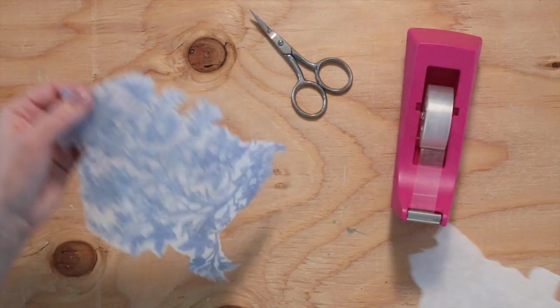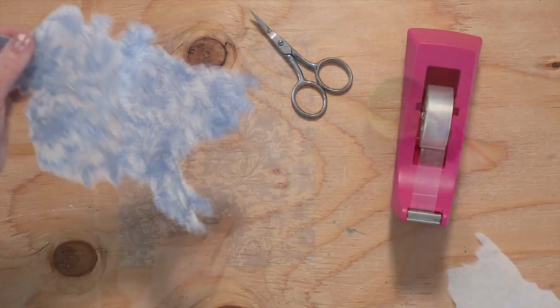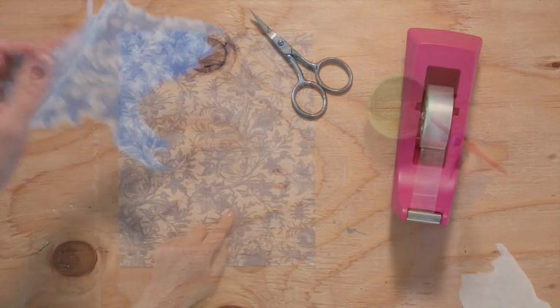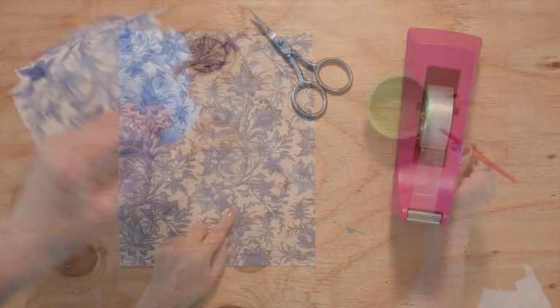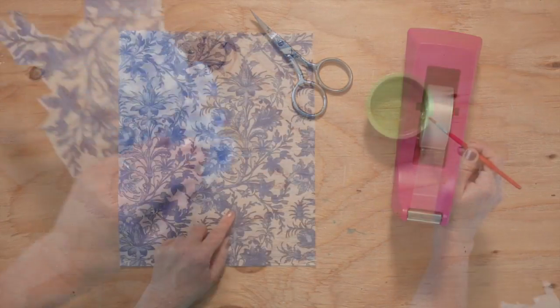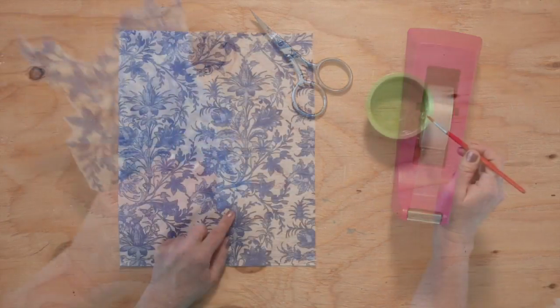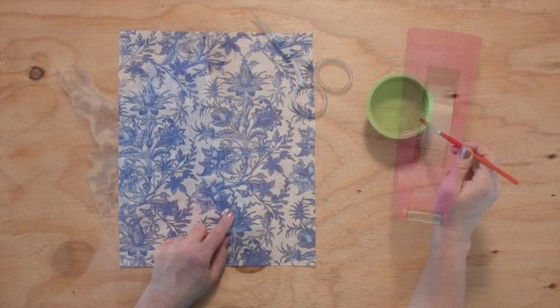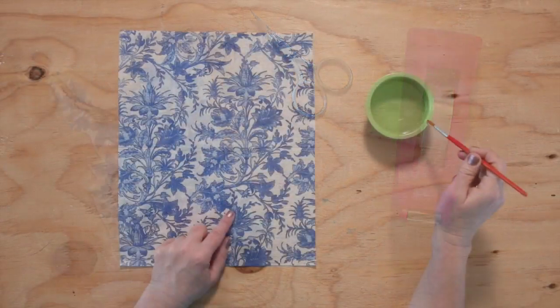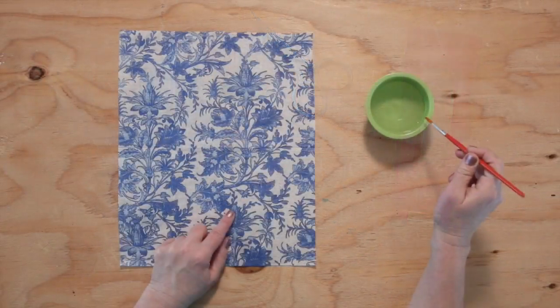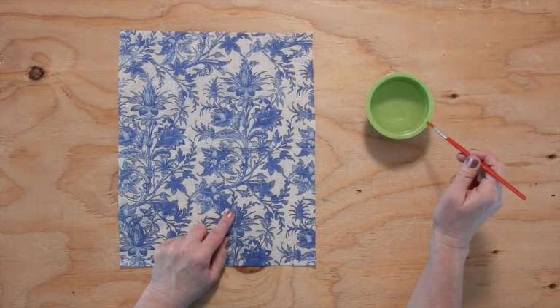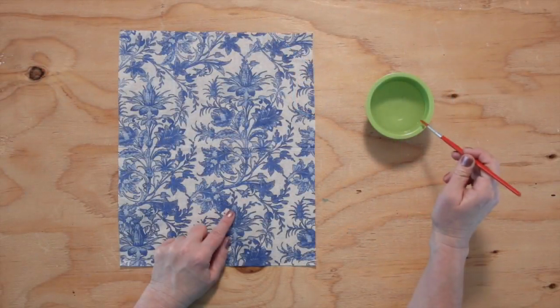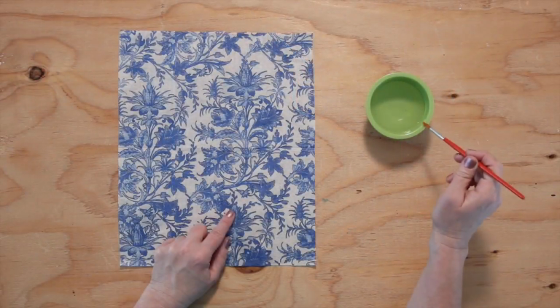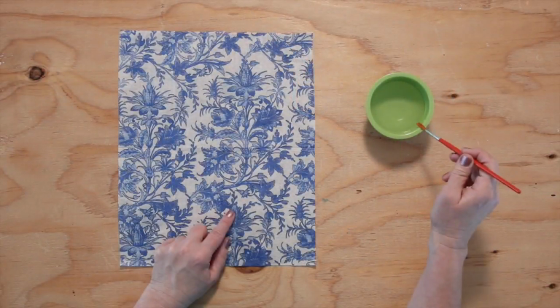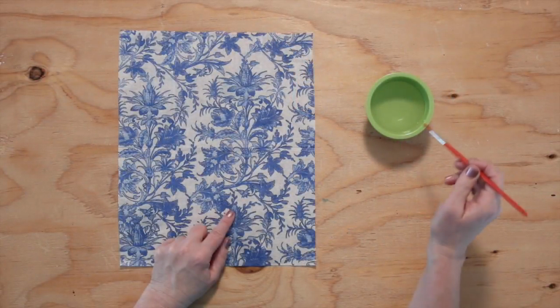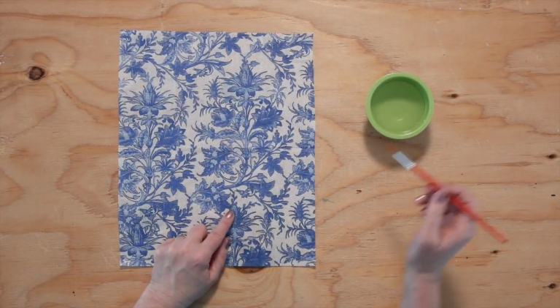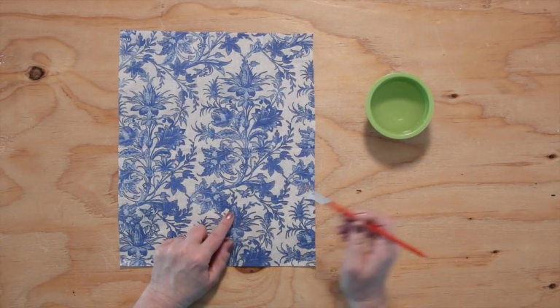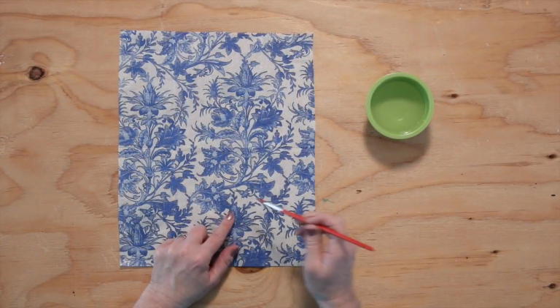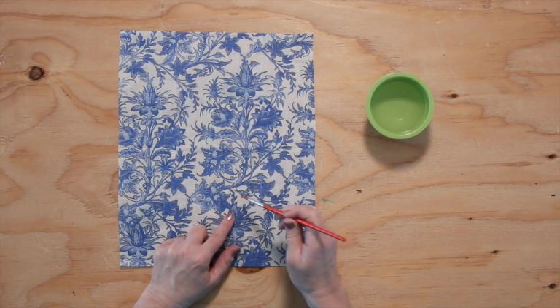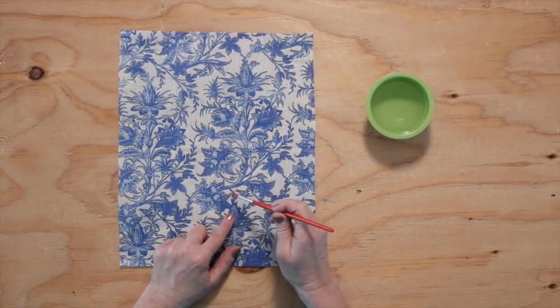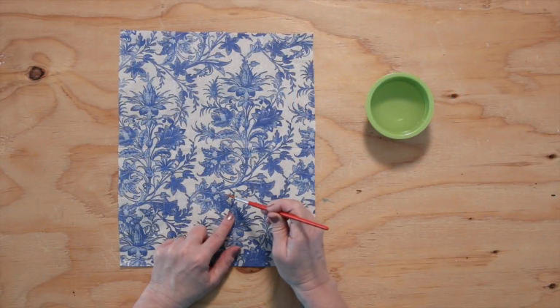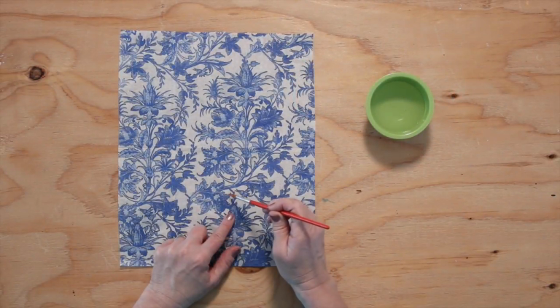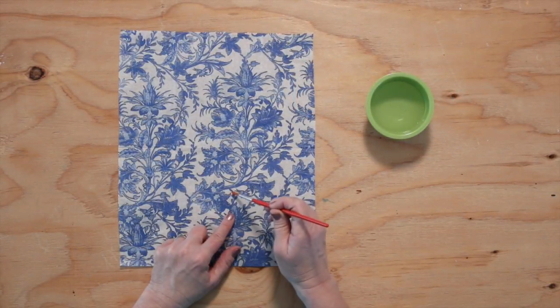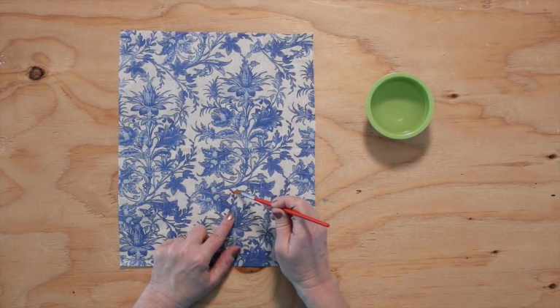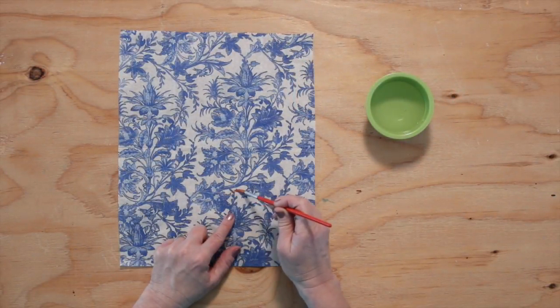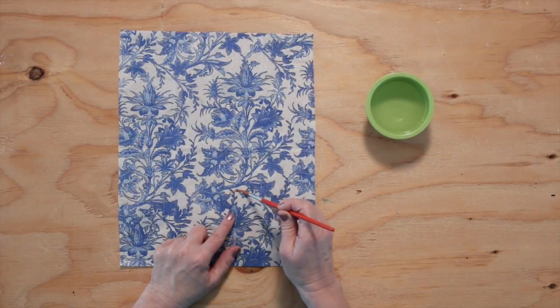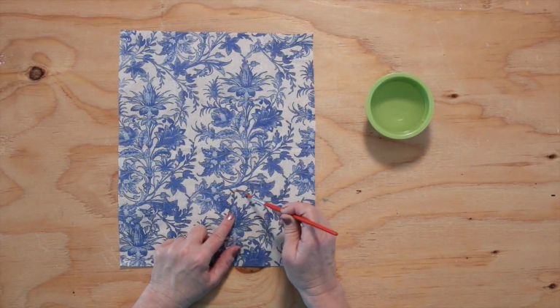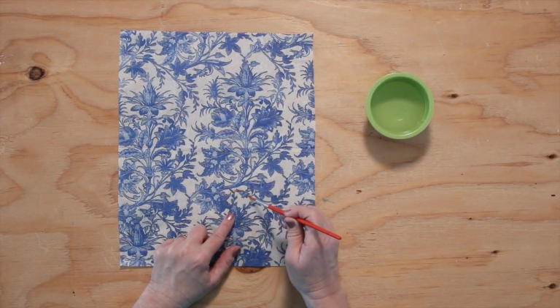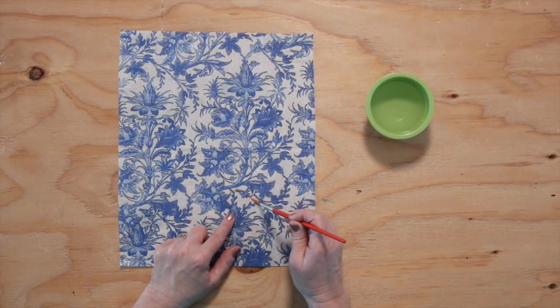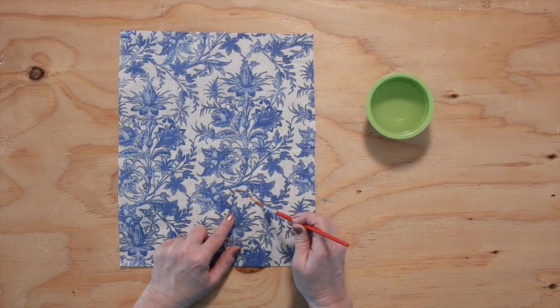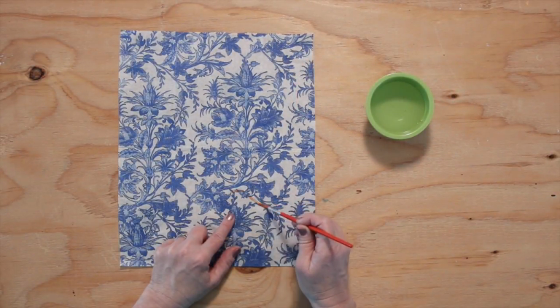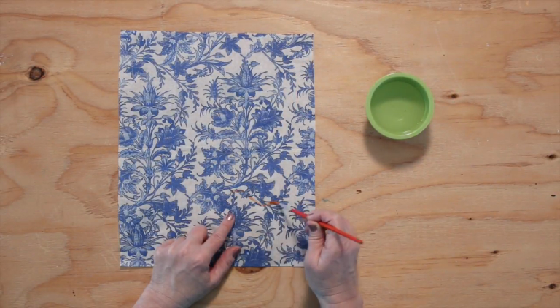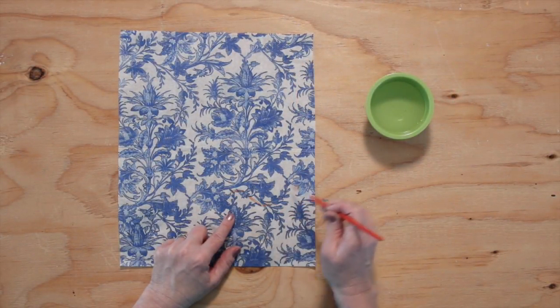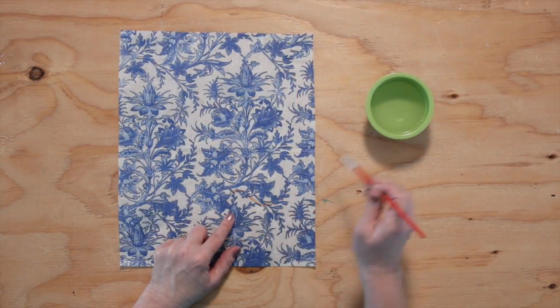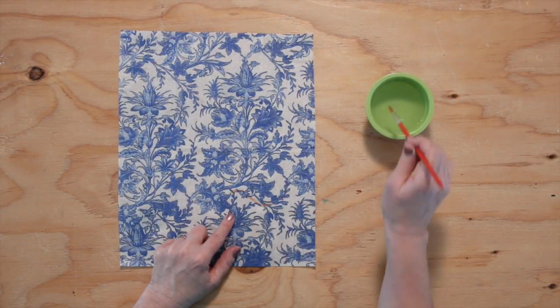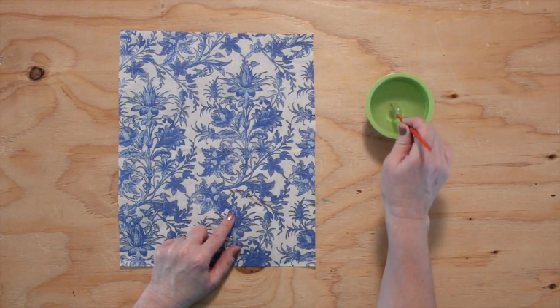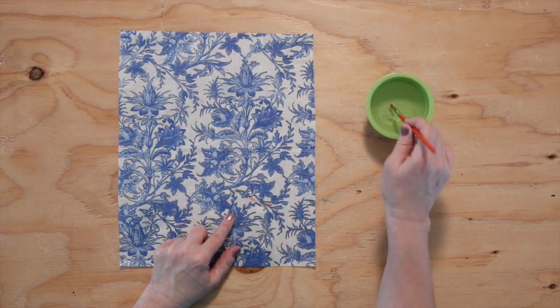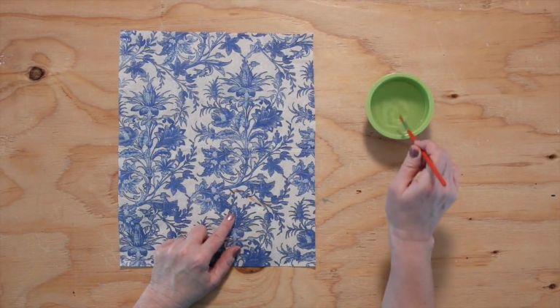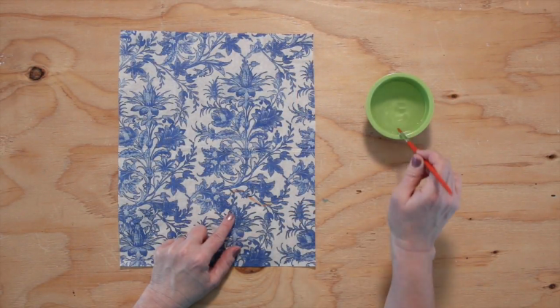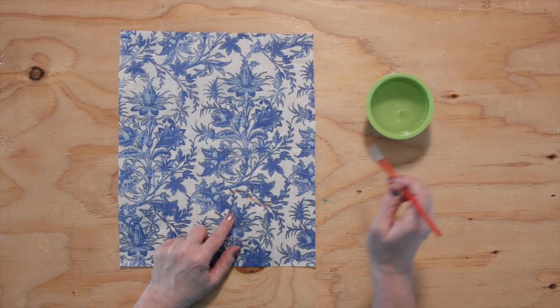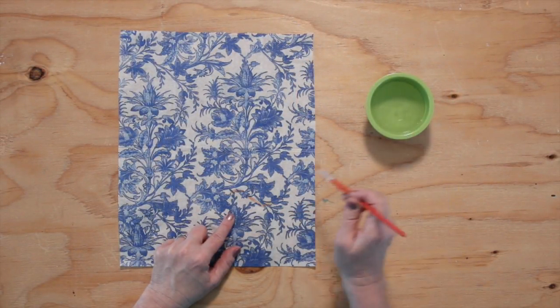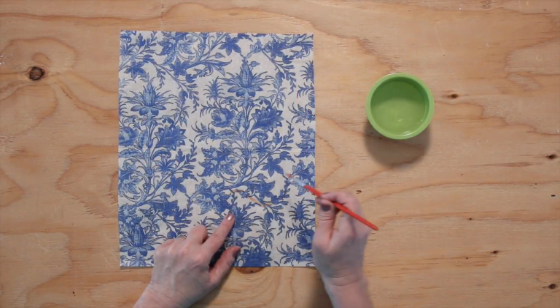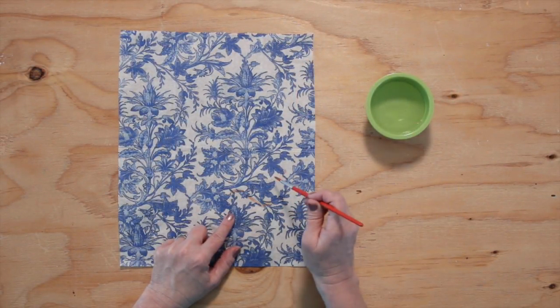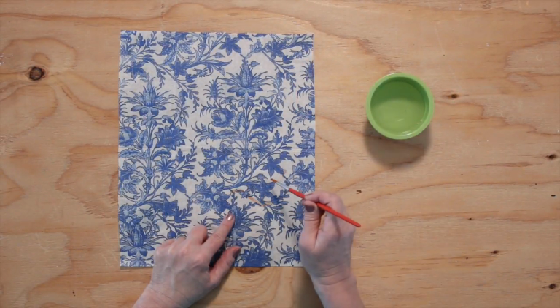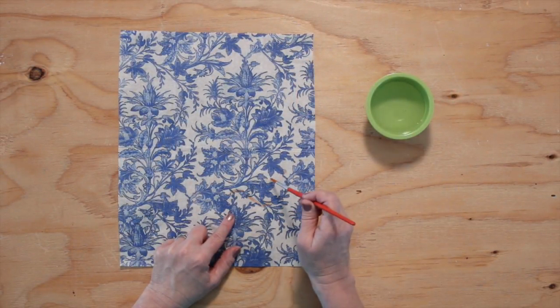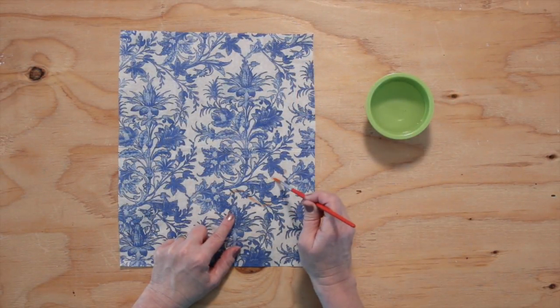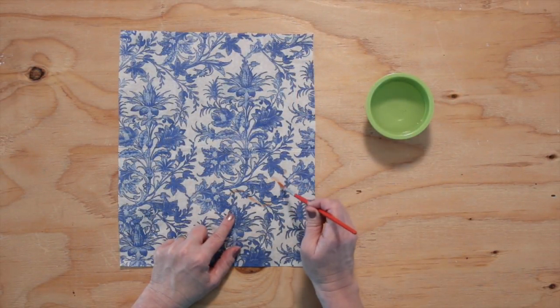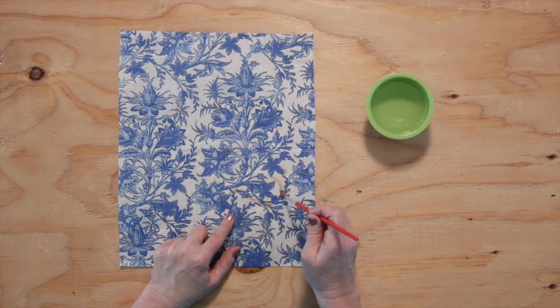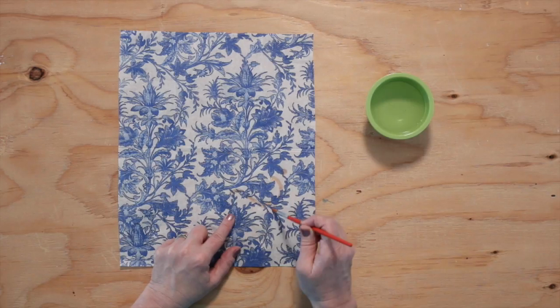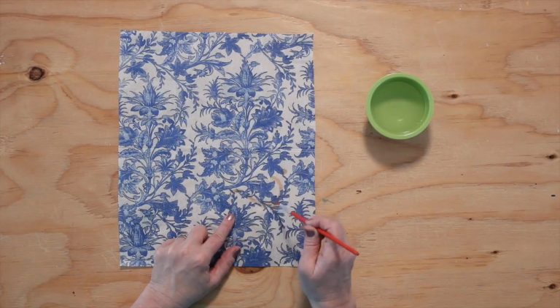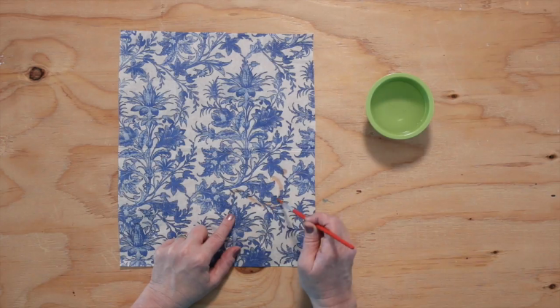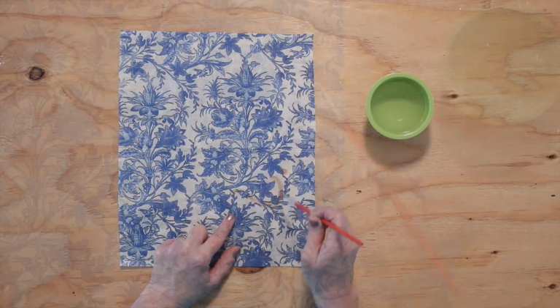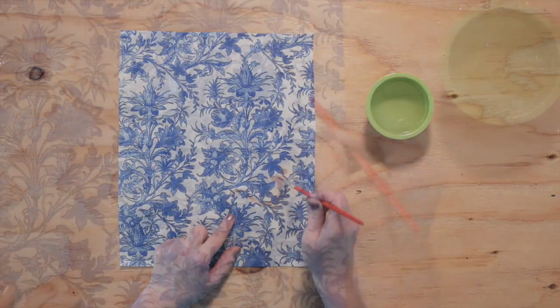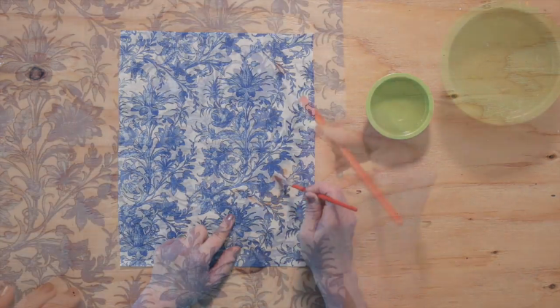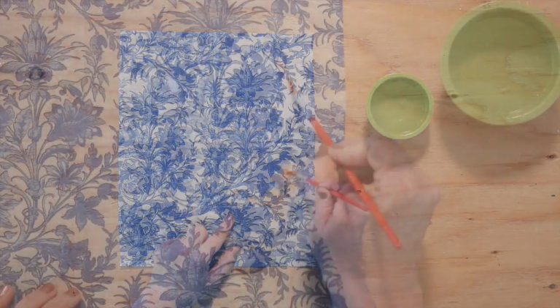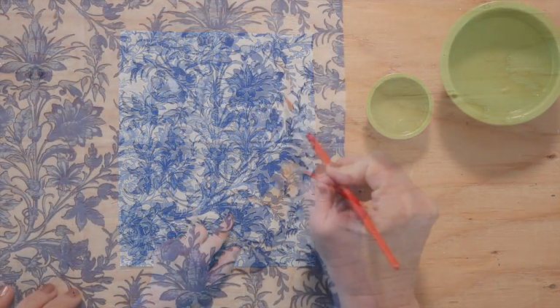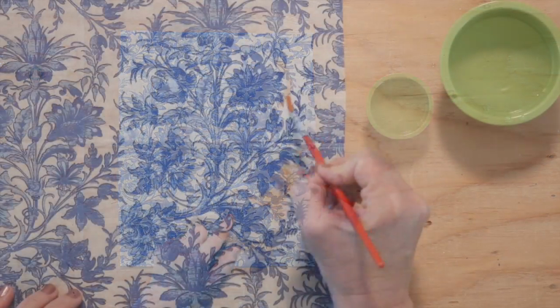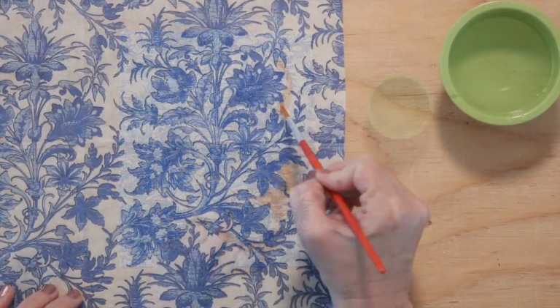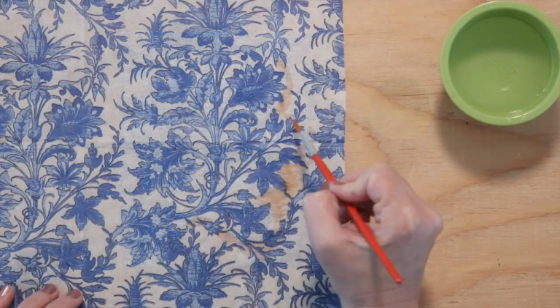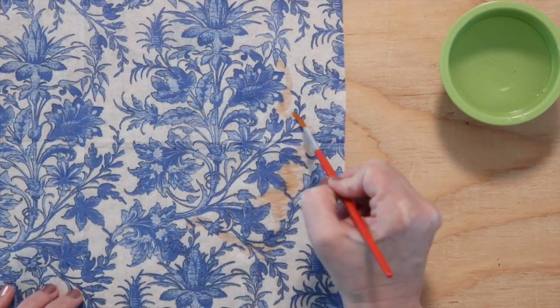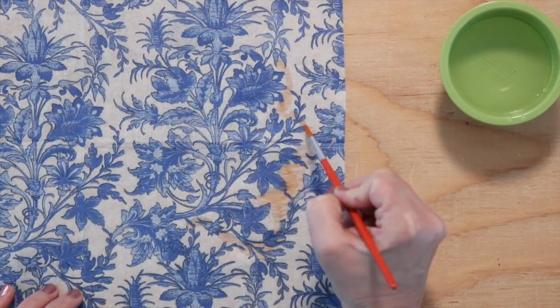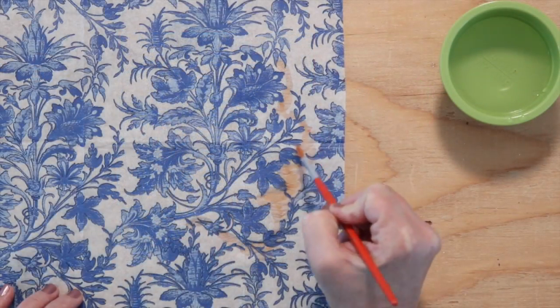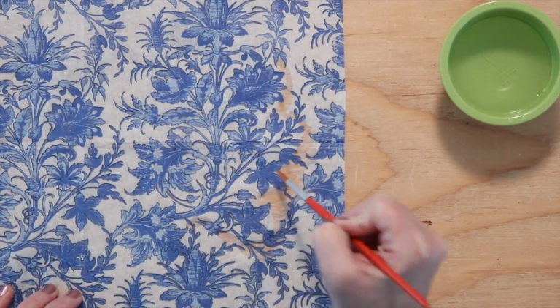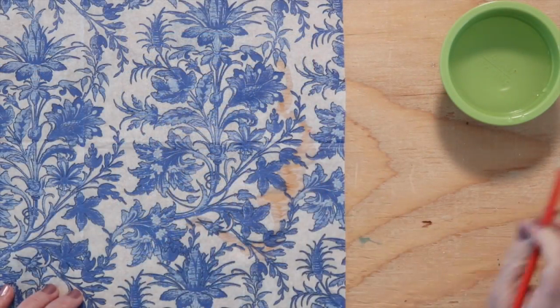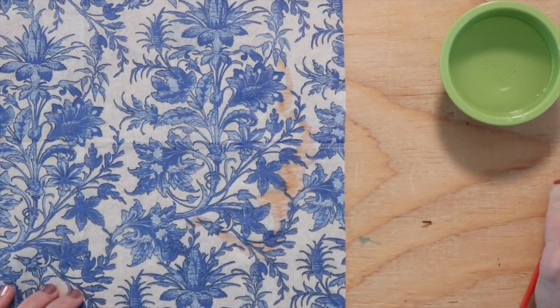Use a piece of clear tape on the non-printed ply to help you separate the layers. To create a feathered edge motif, paint around the motif with water and gently pull away the excess napkin.